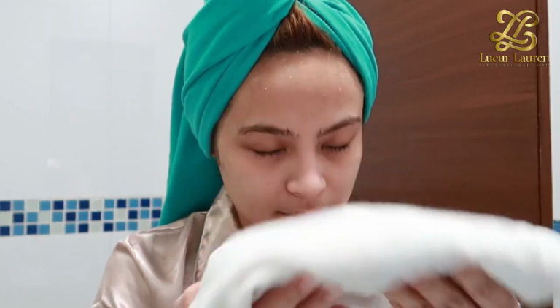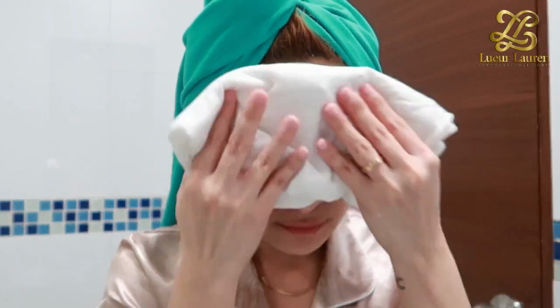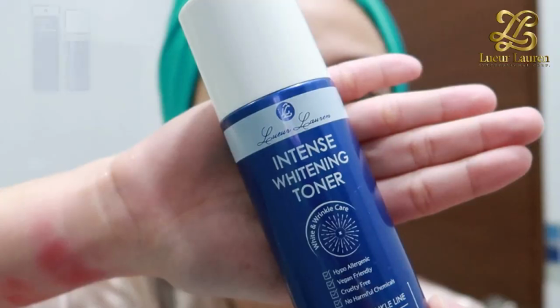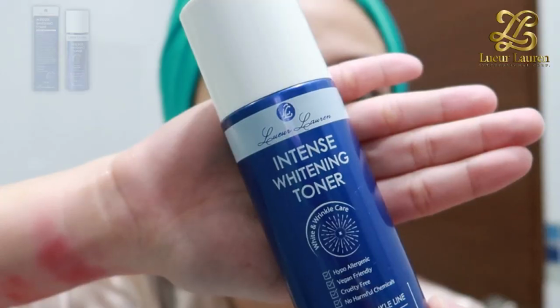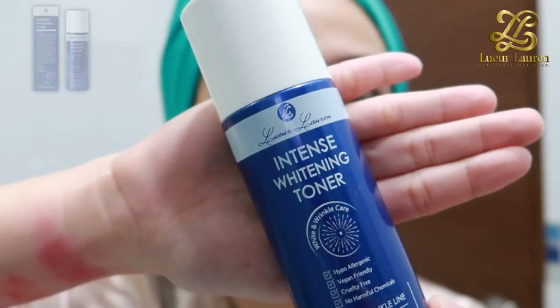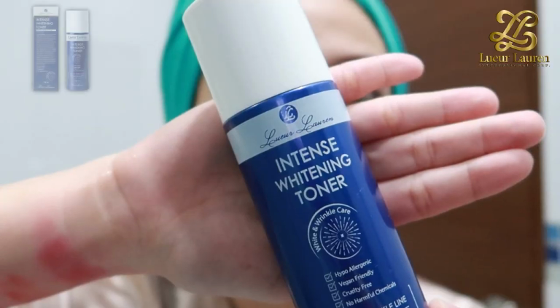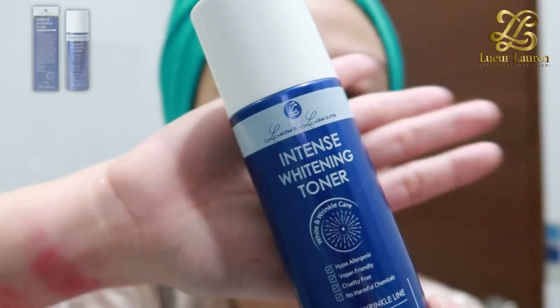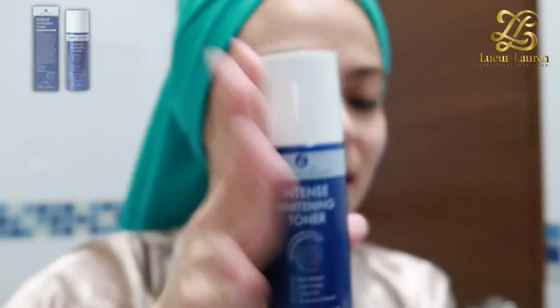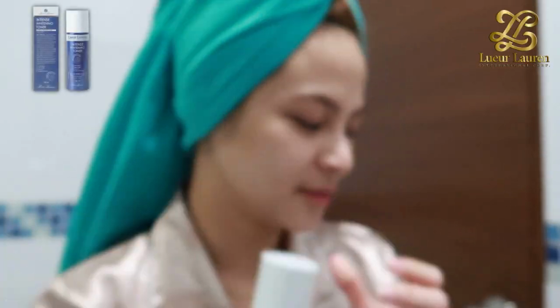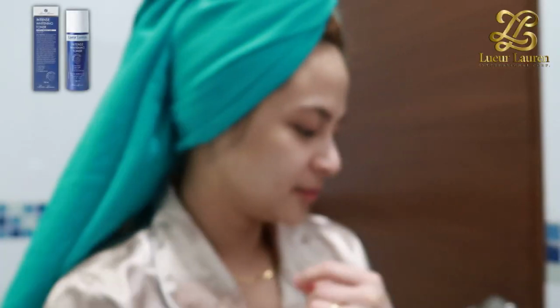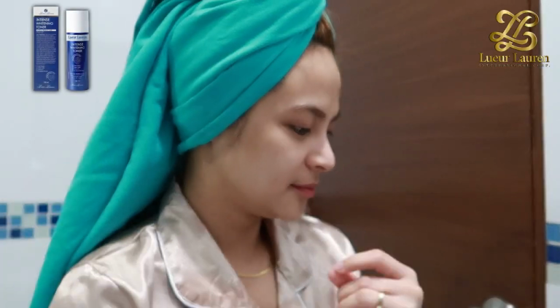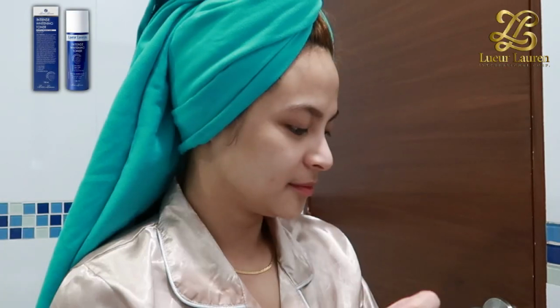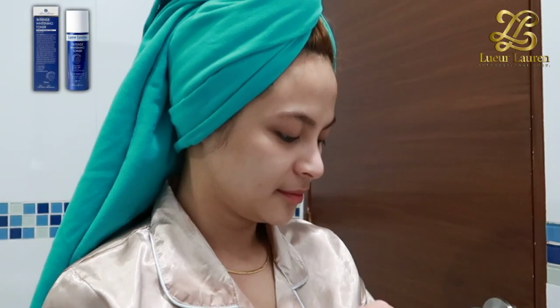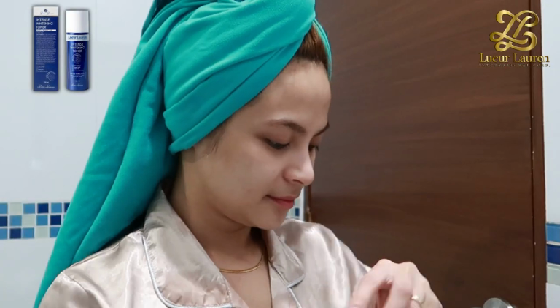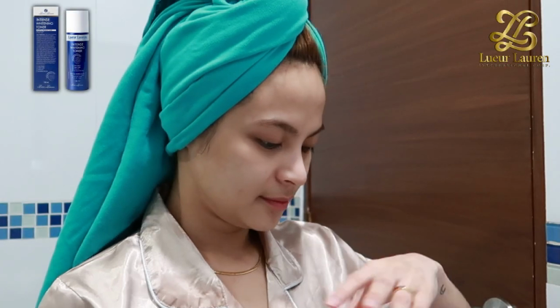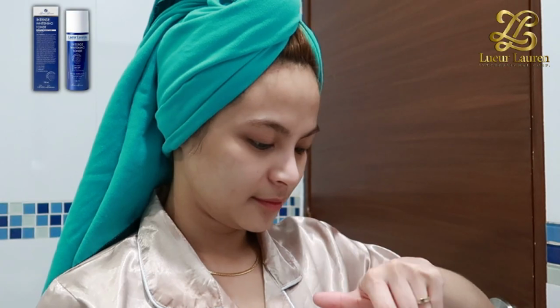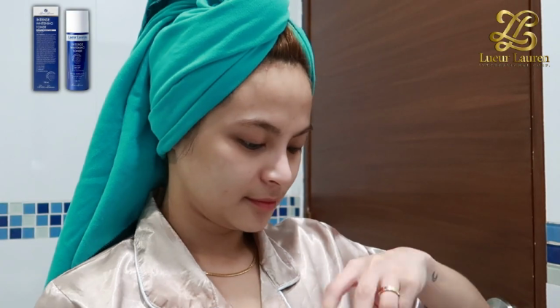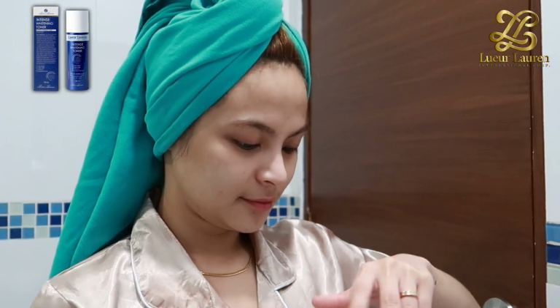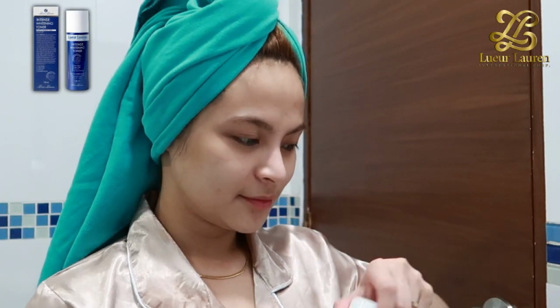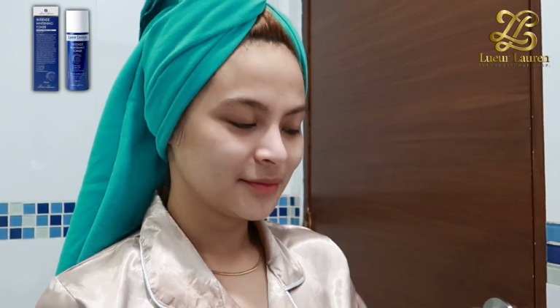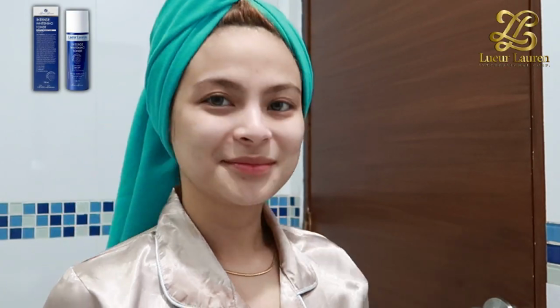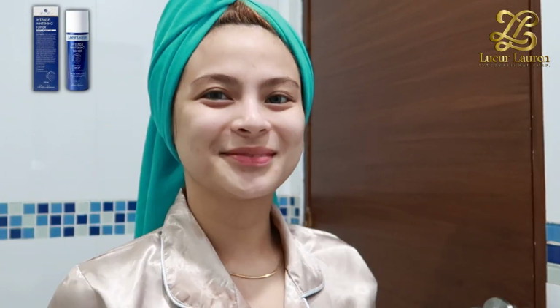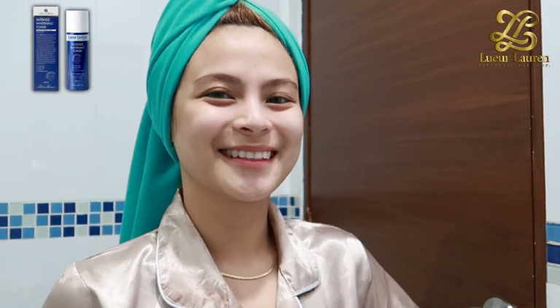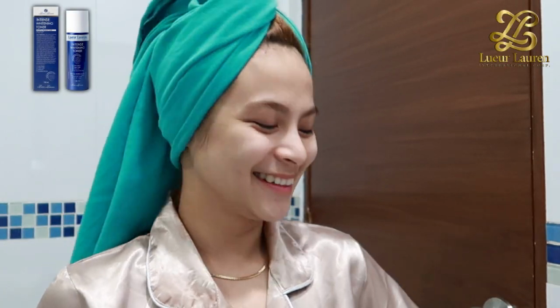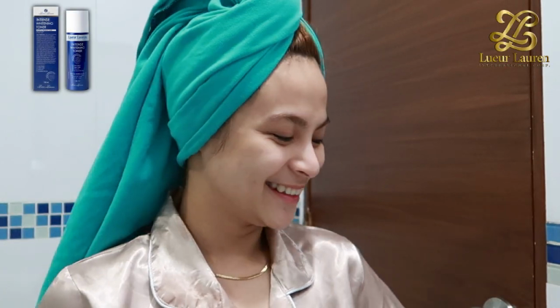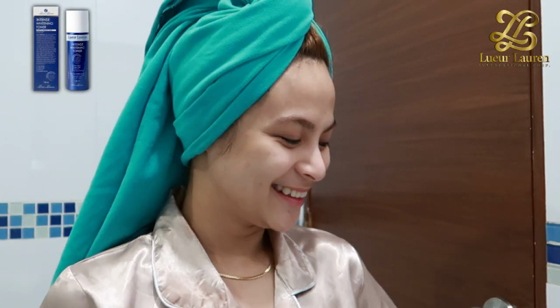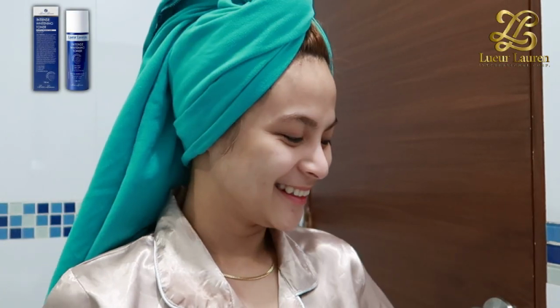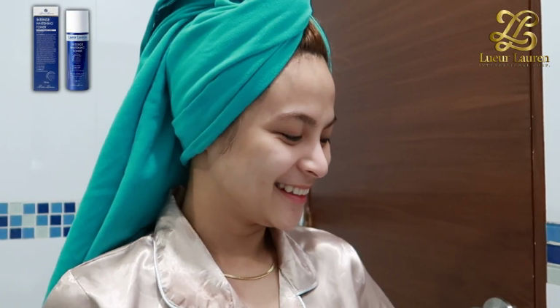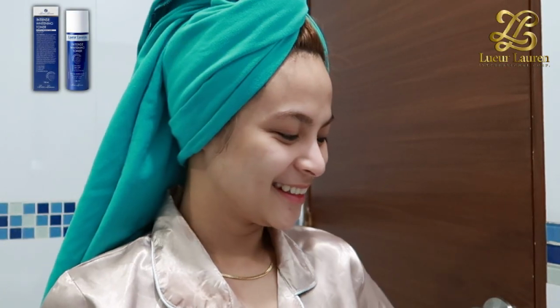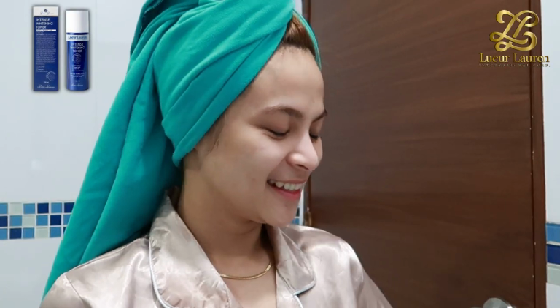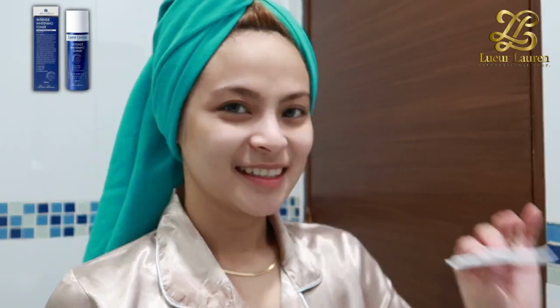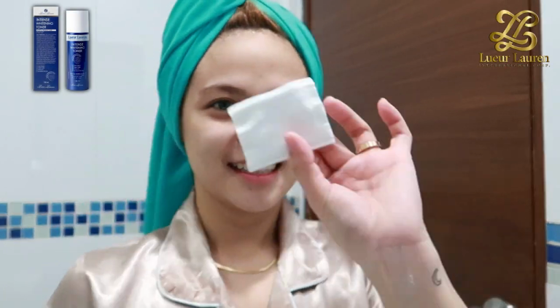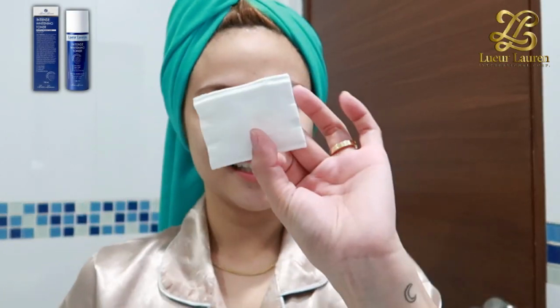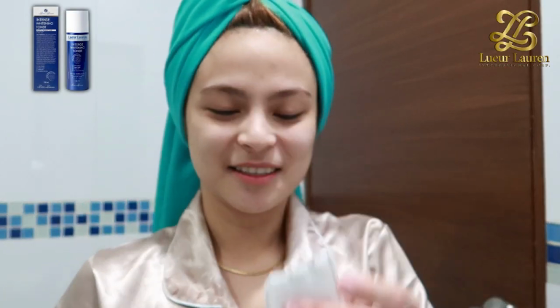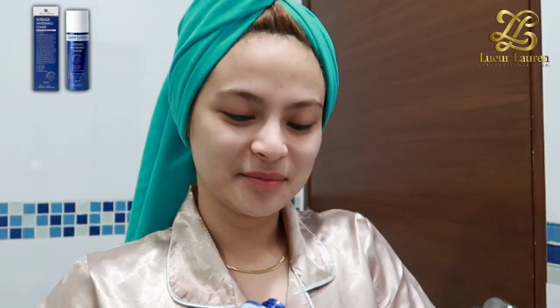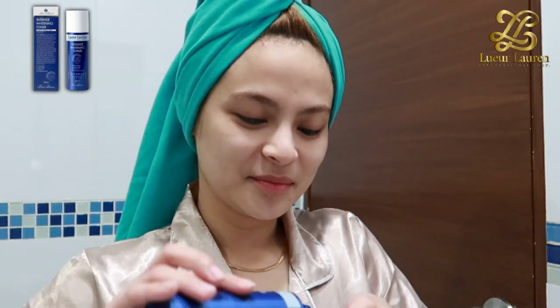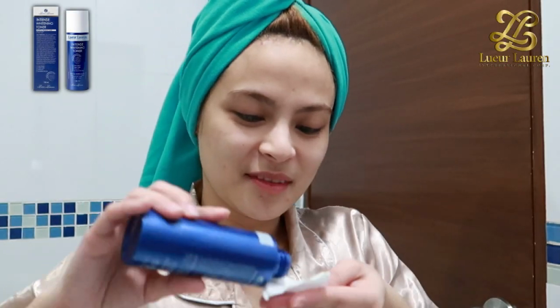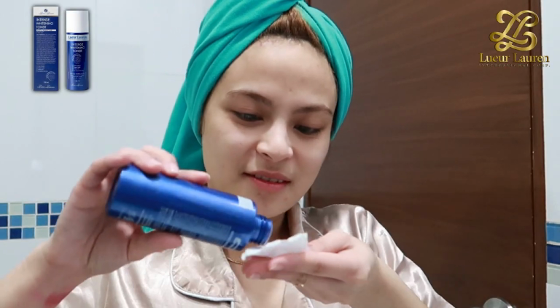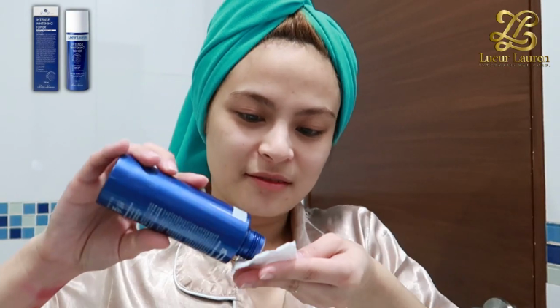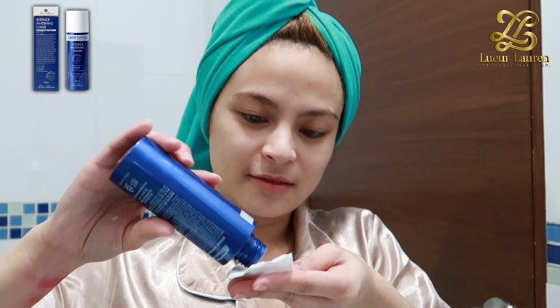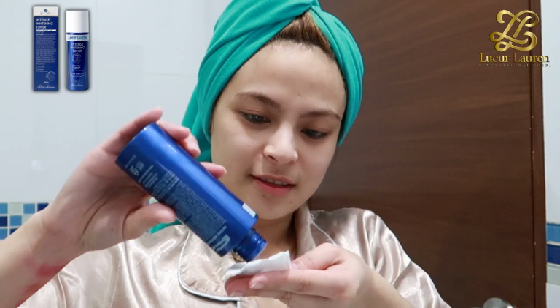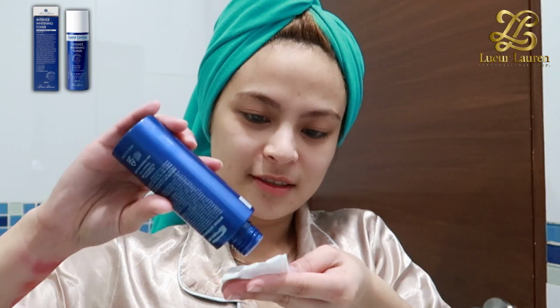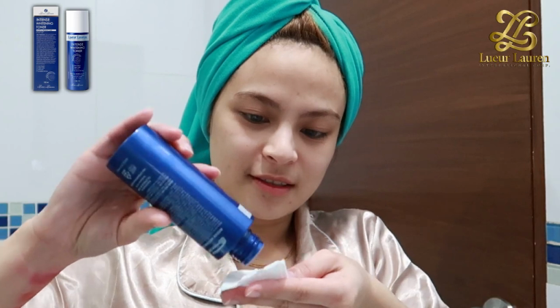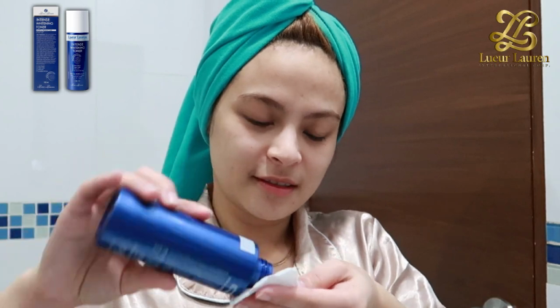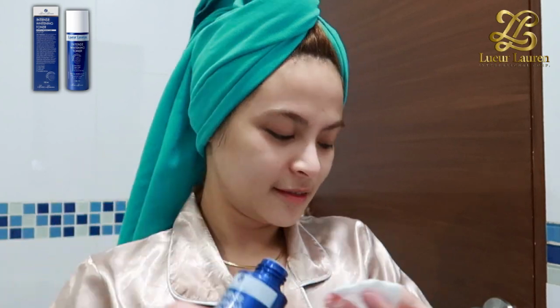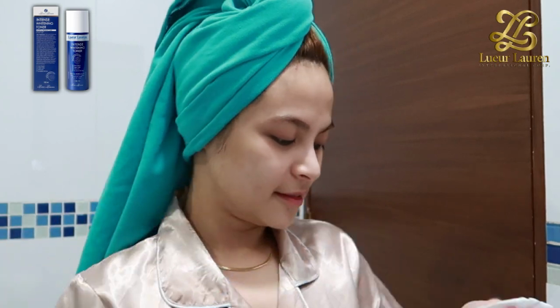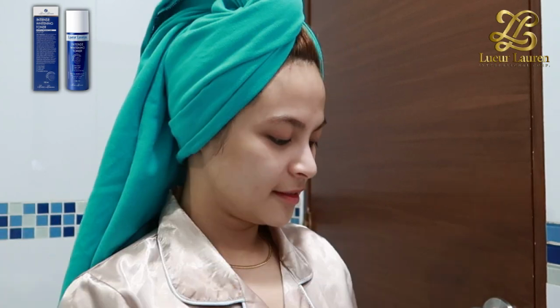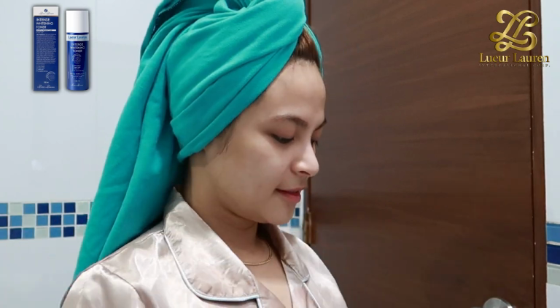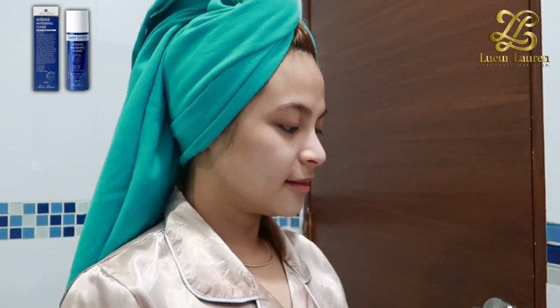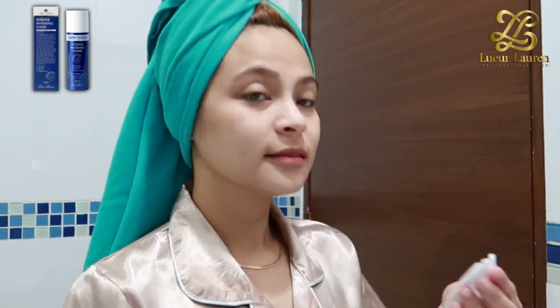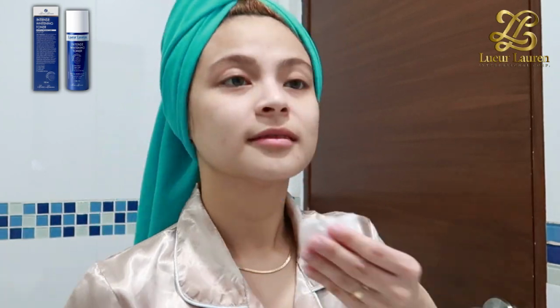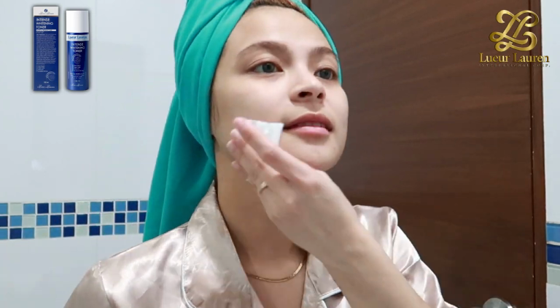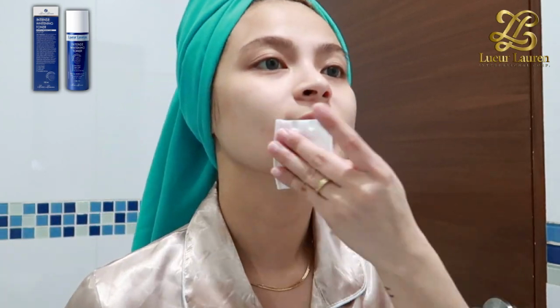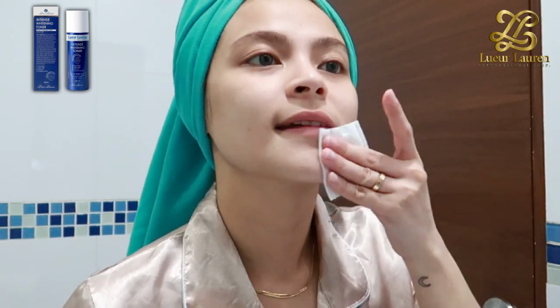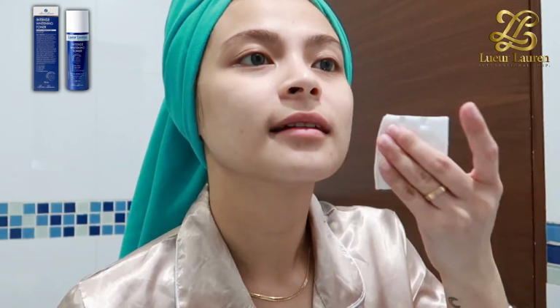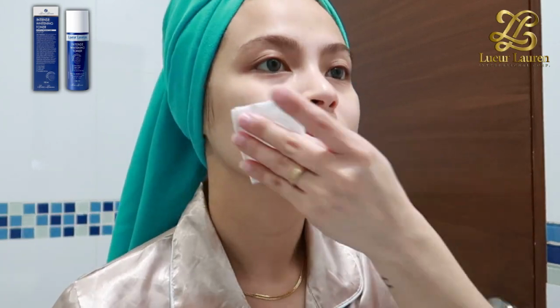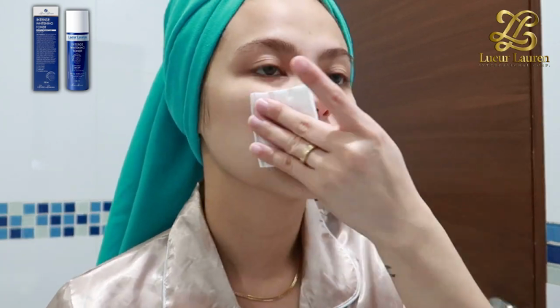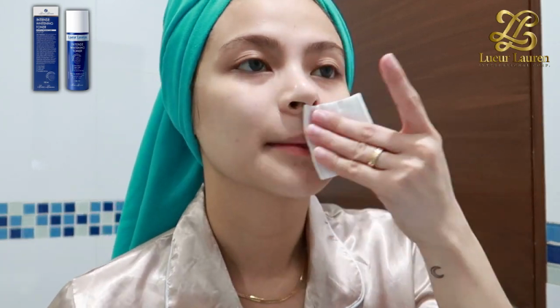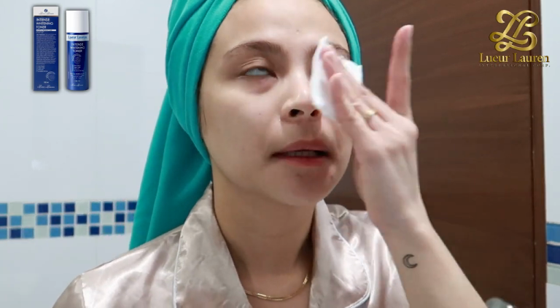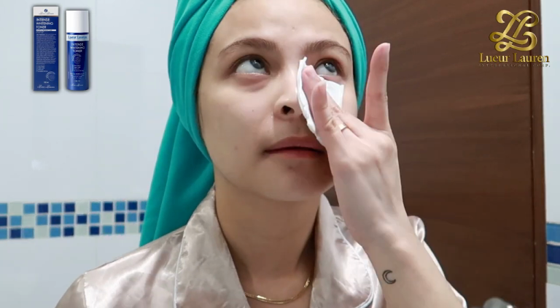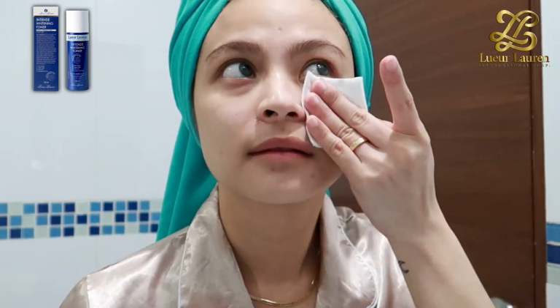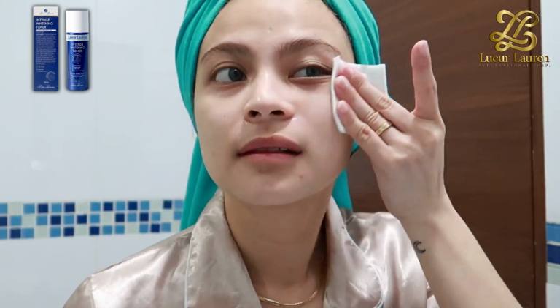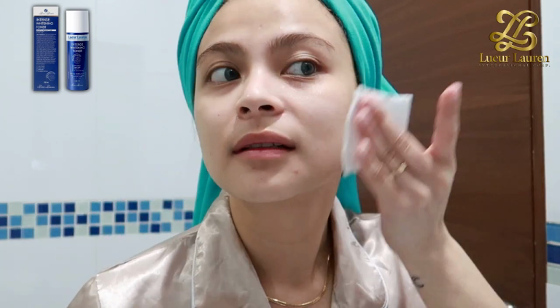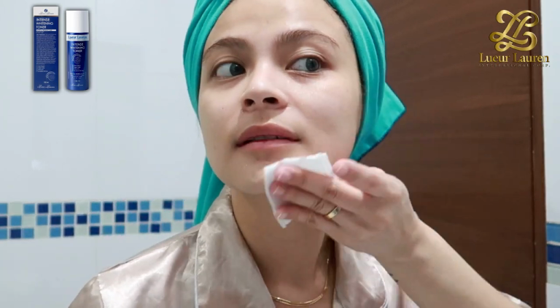Next is the intense whitening toner to remove dirt, deep cleanse my pores, and soften my skin.